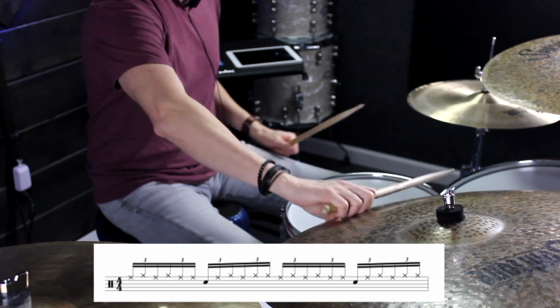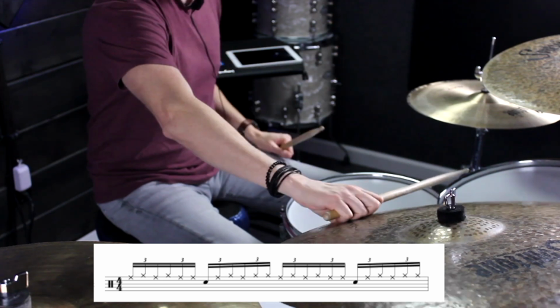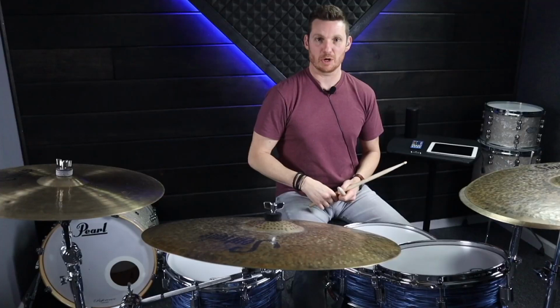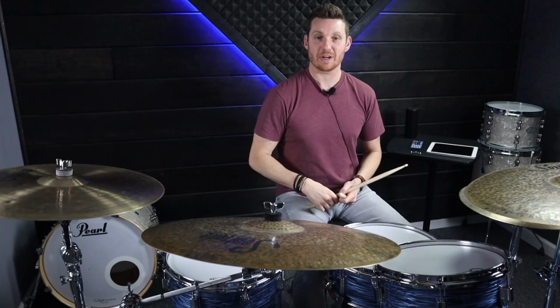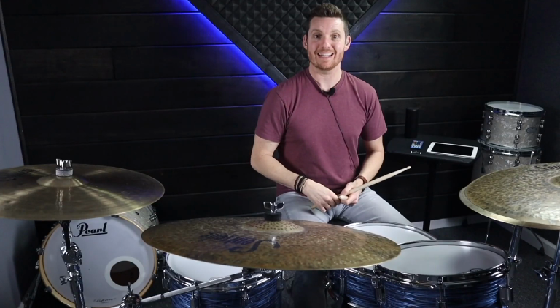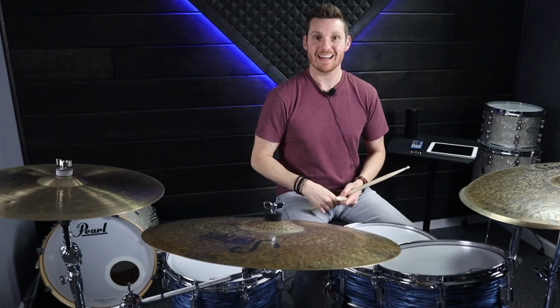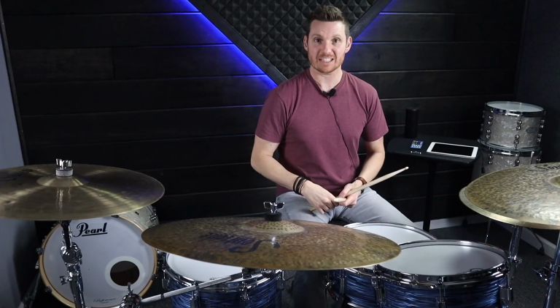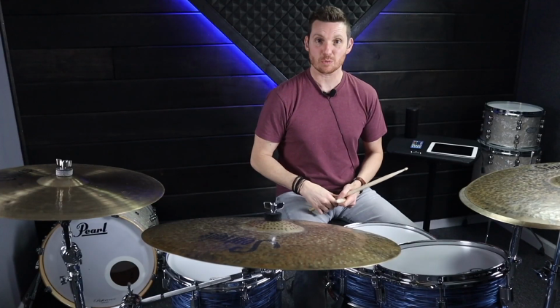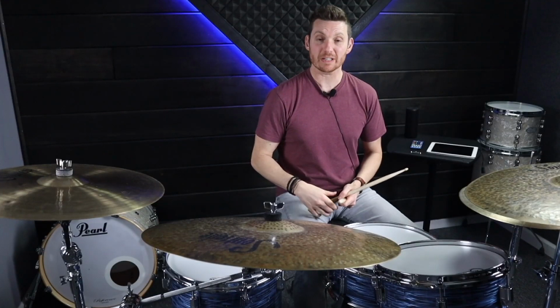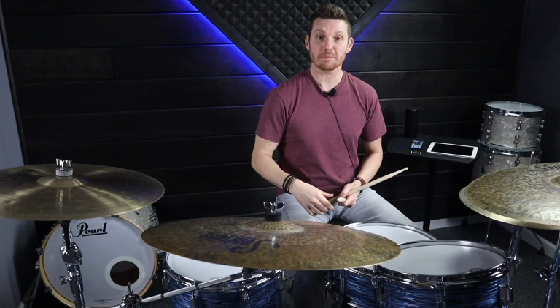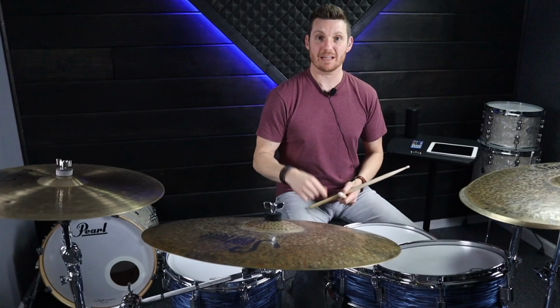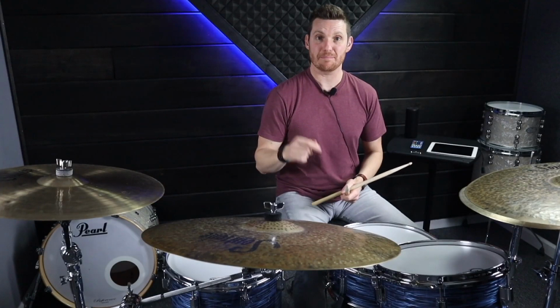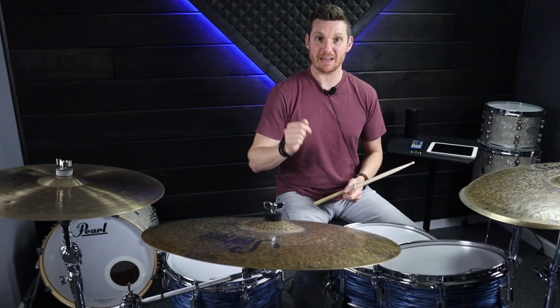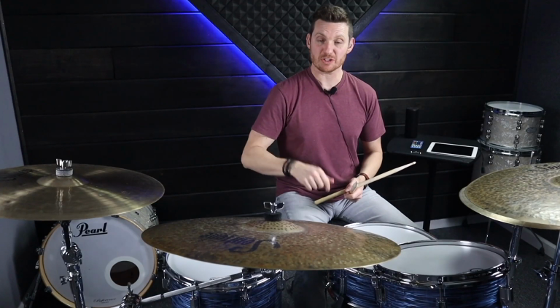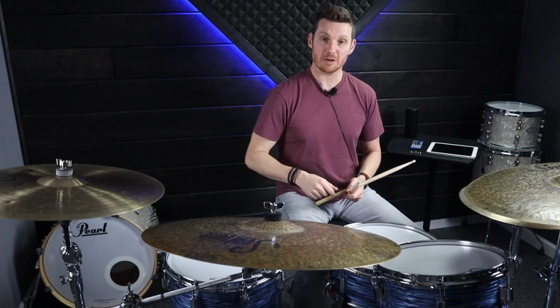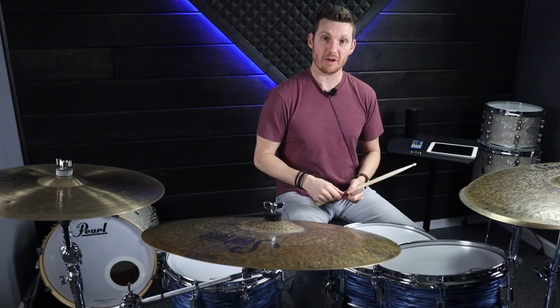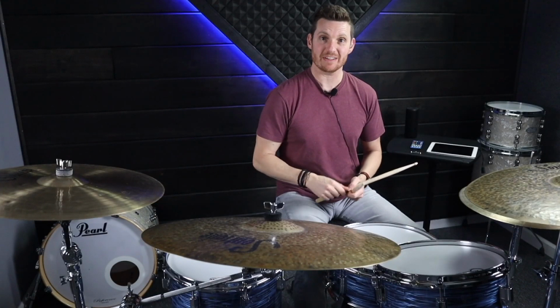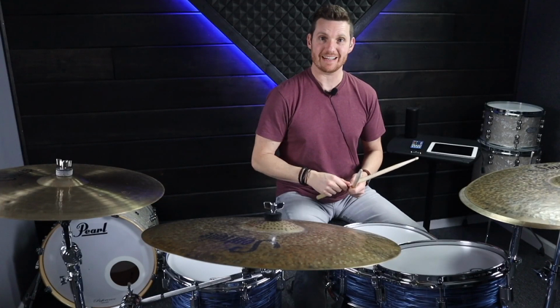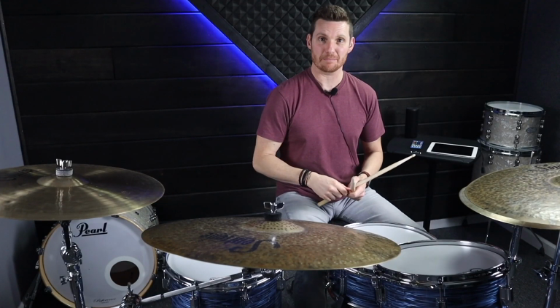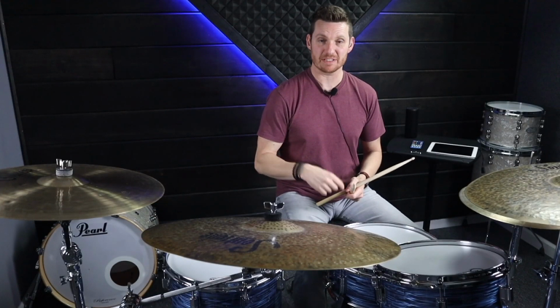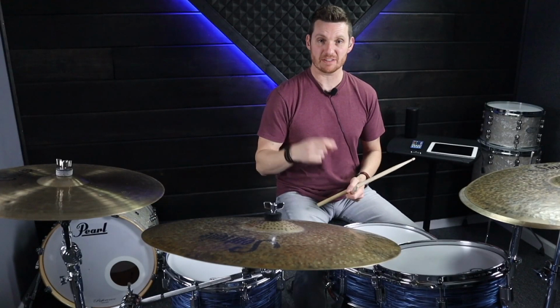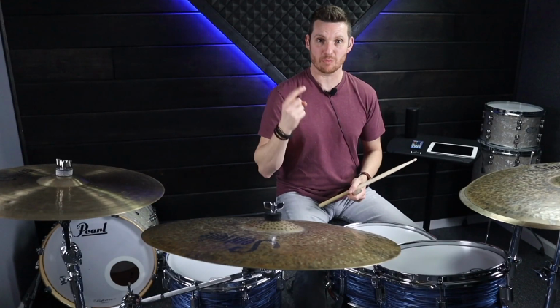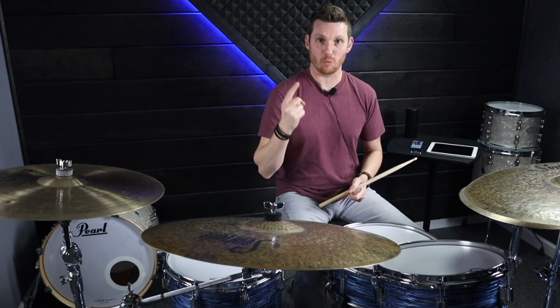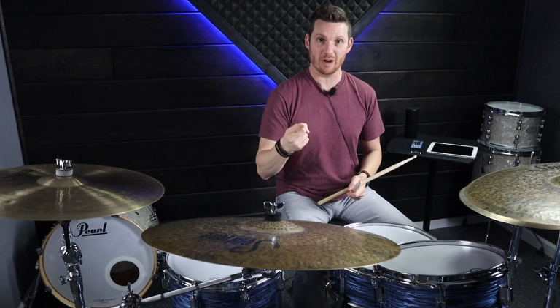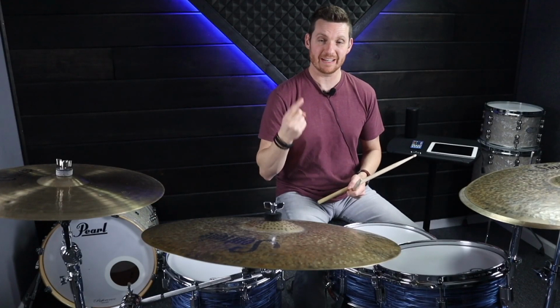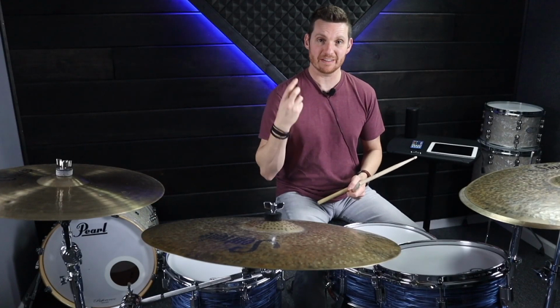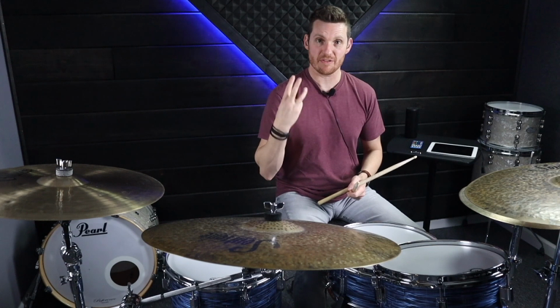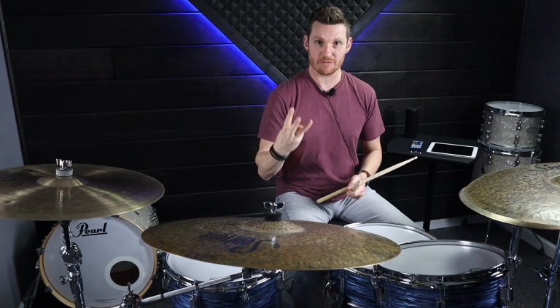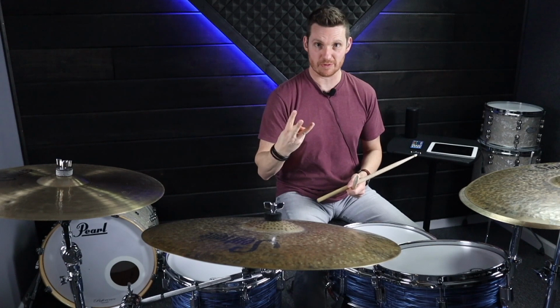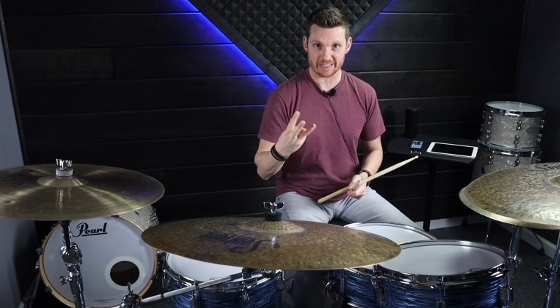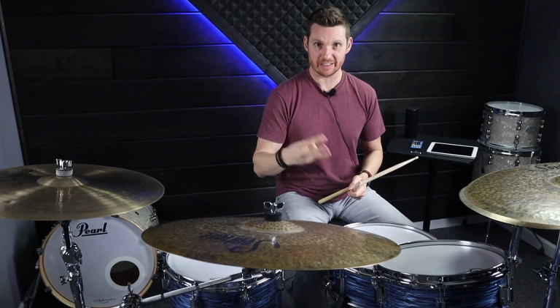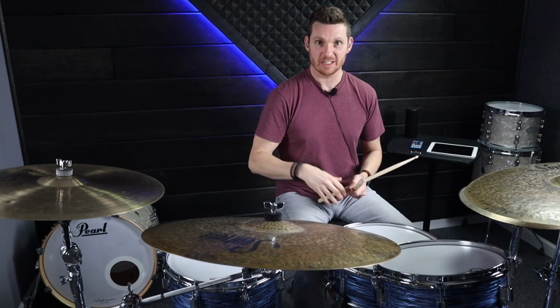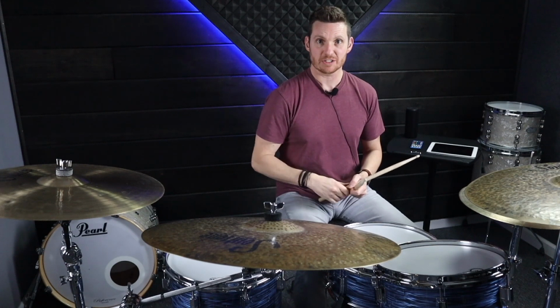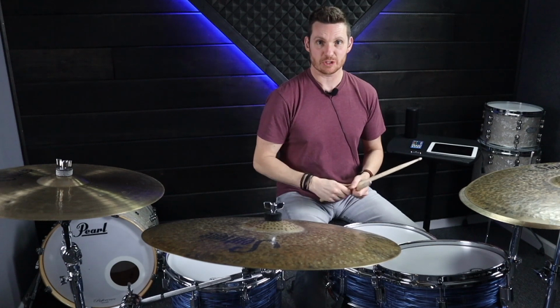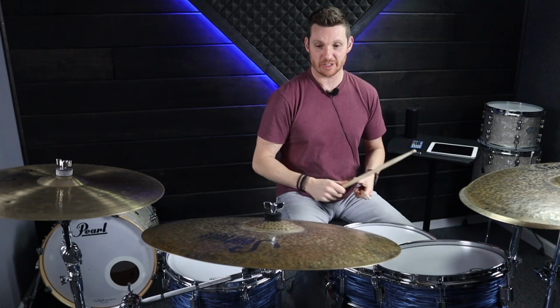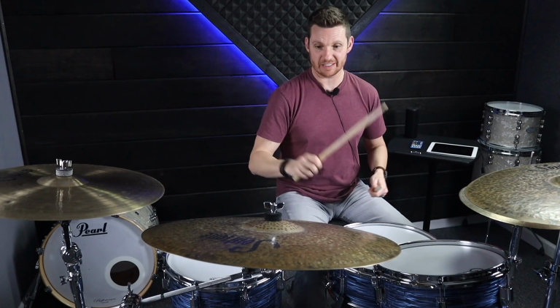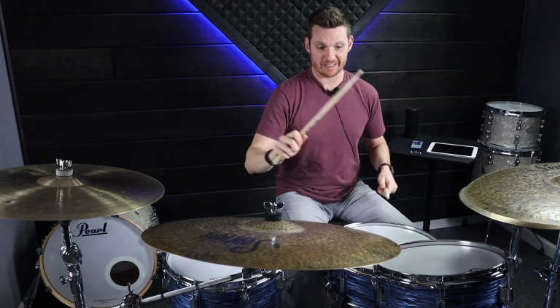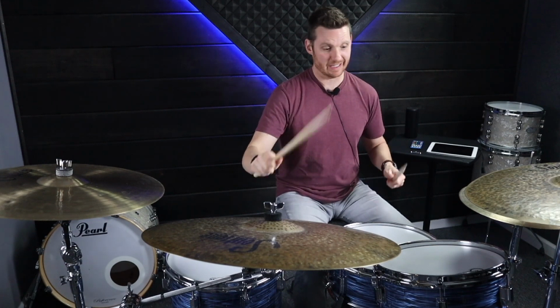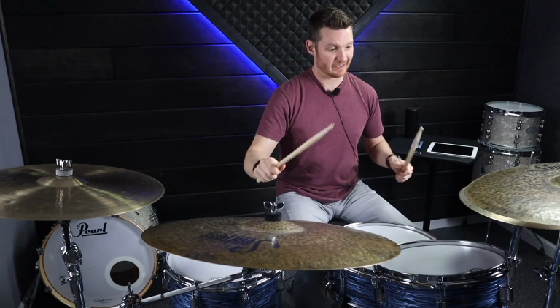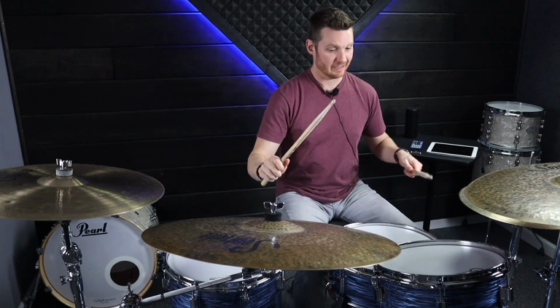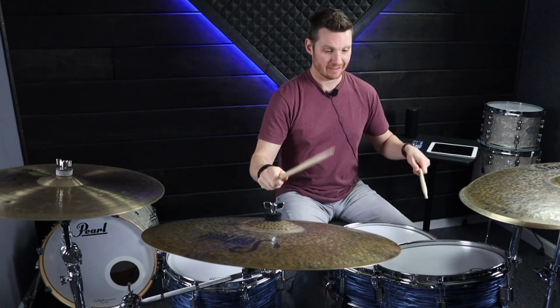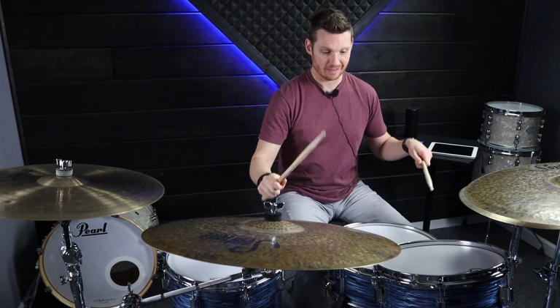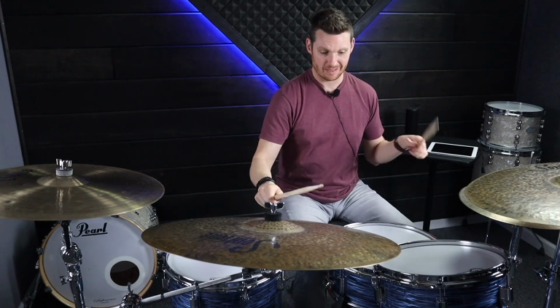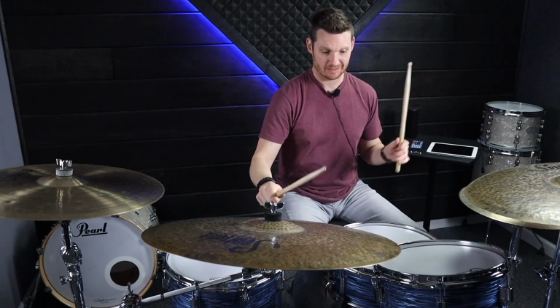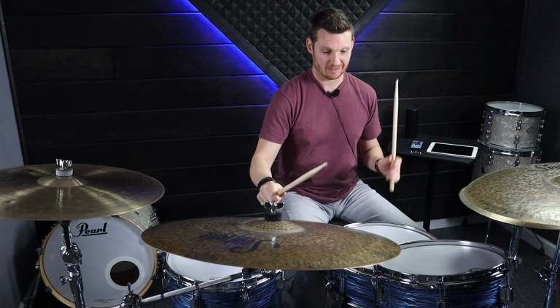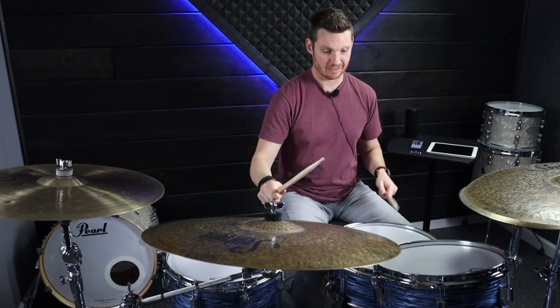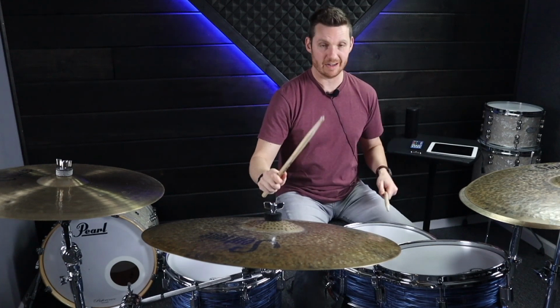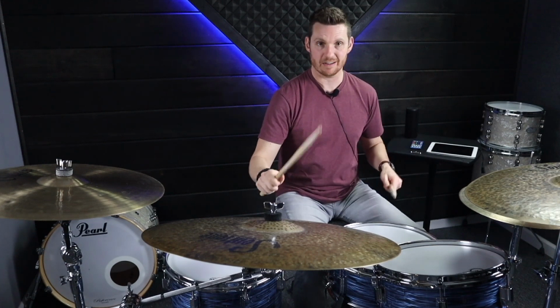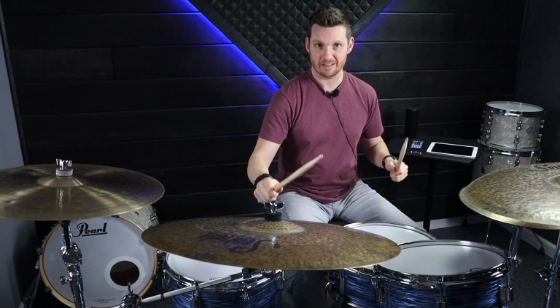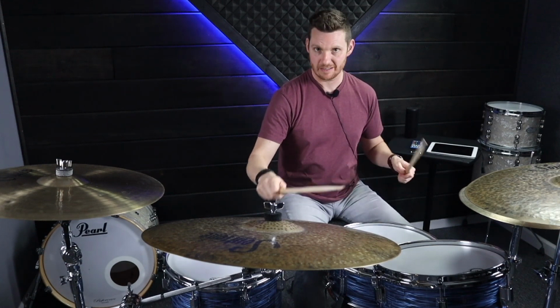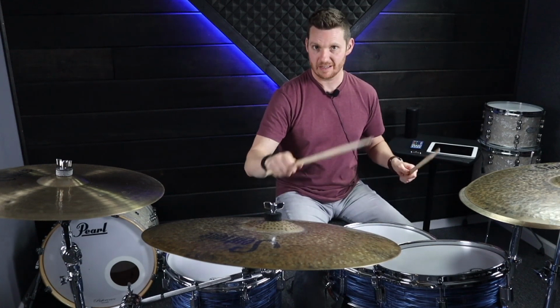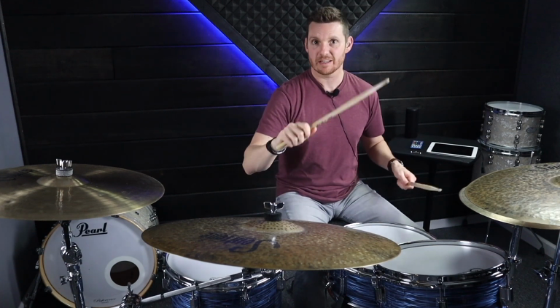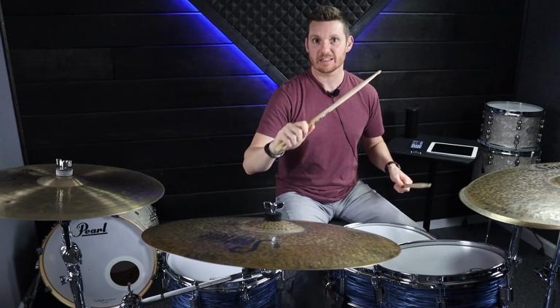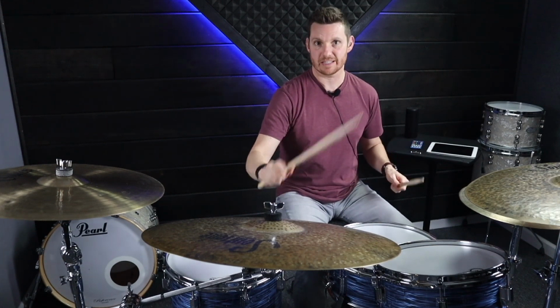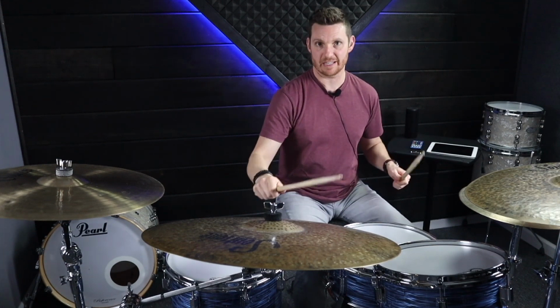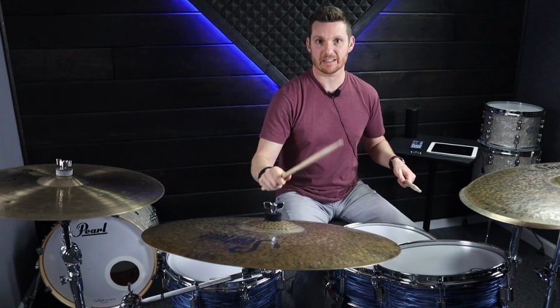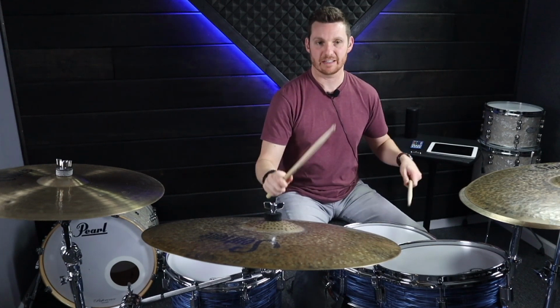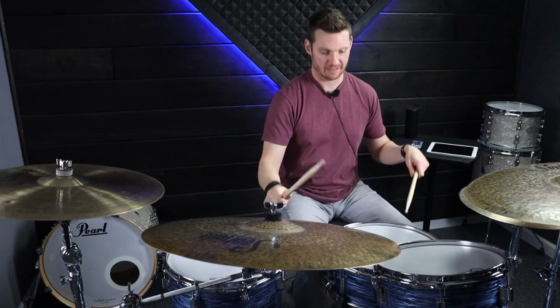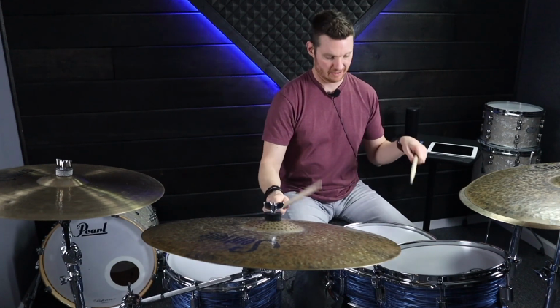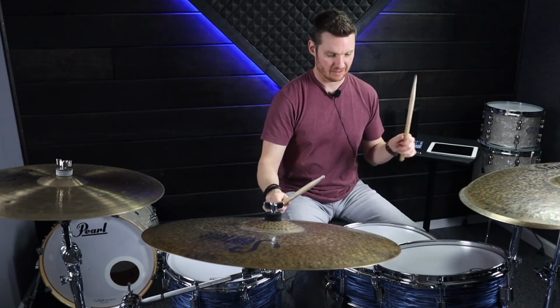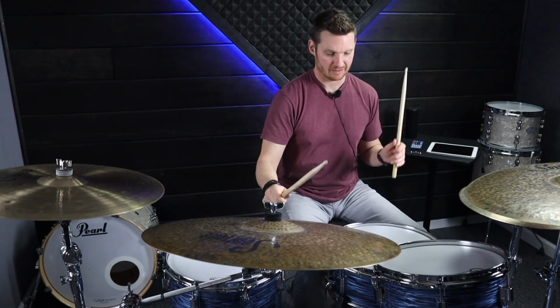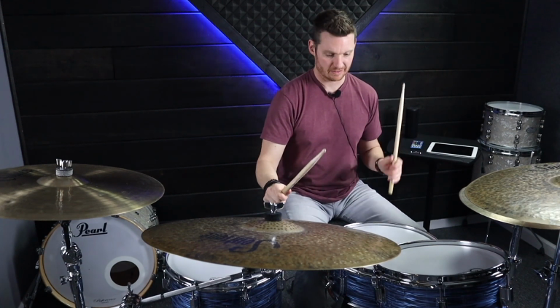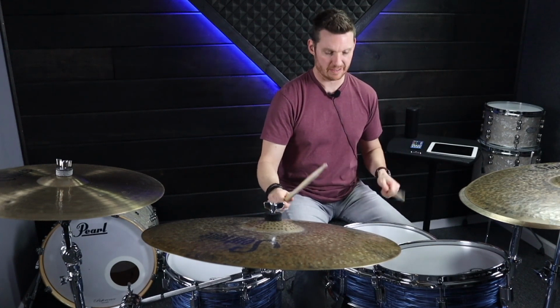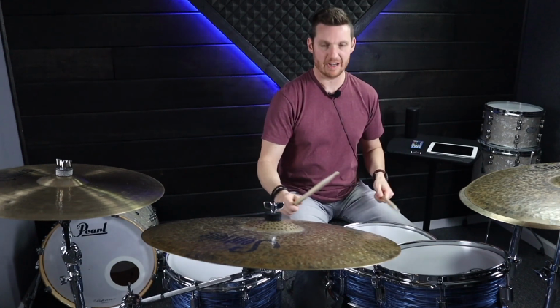Next we're going to play a bass drum on the downbeats of one and three. So you get kick, snare, kick, snare.